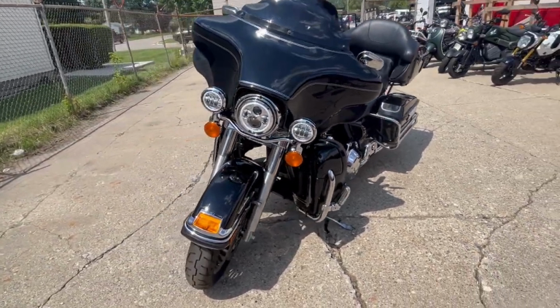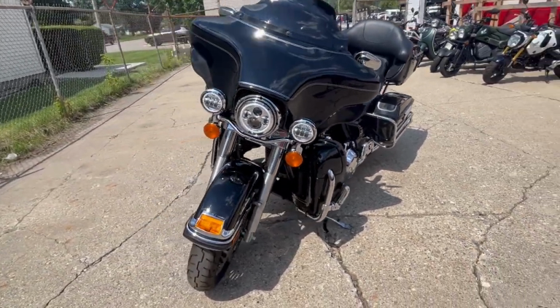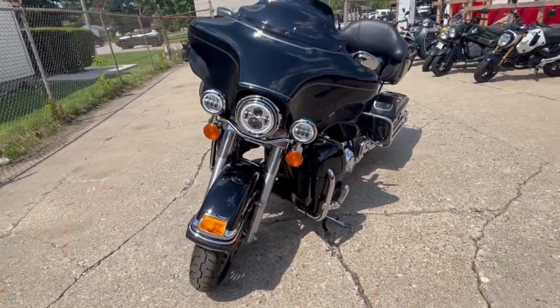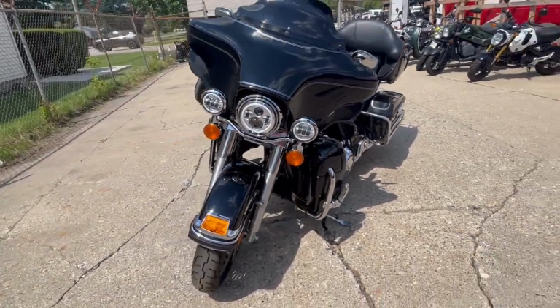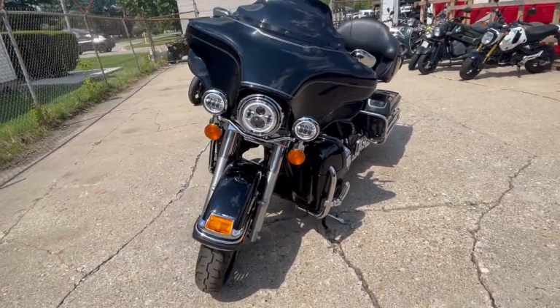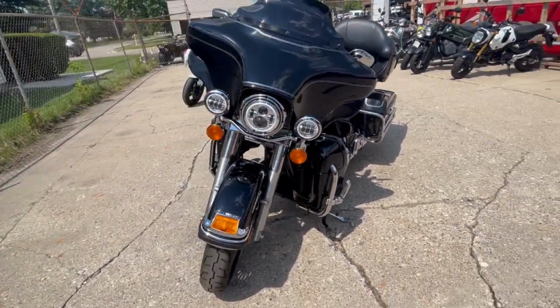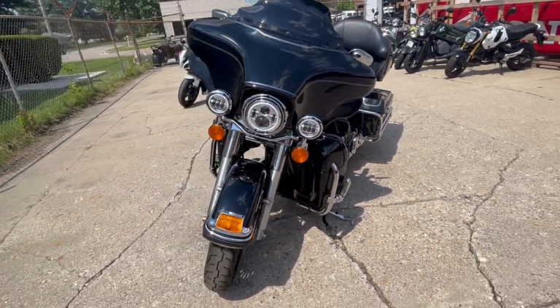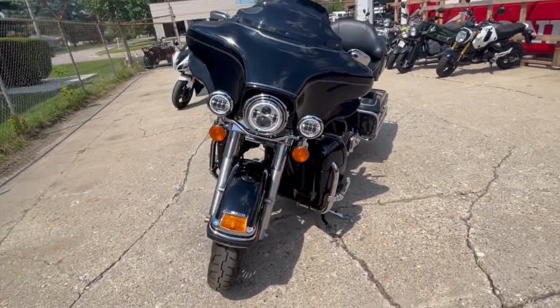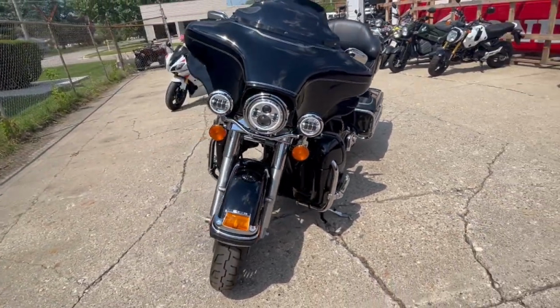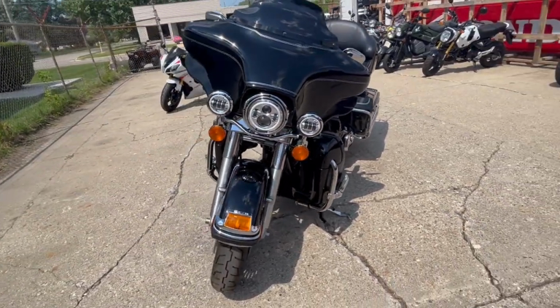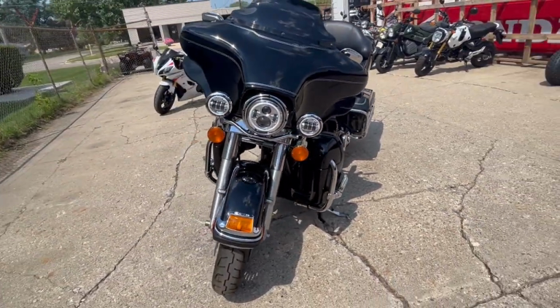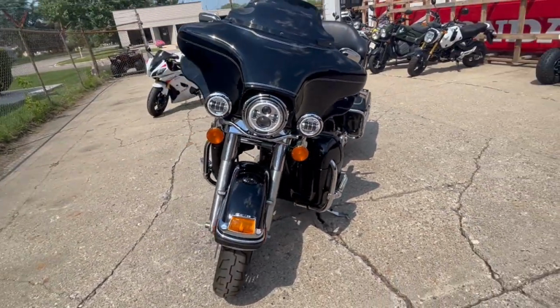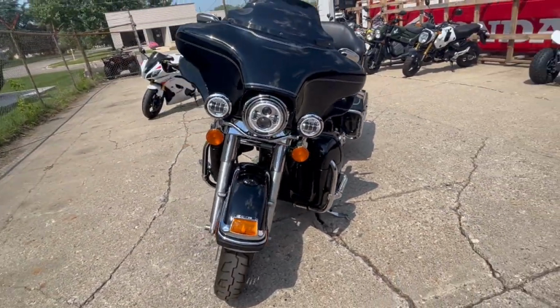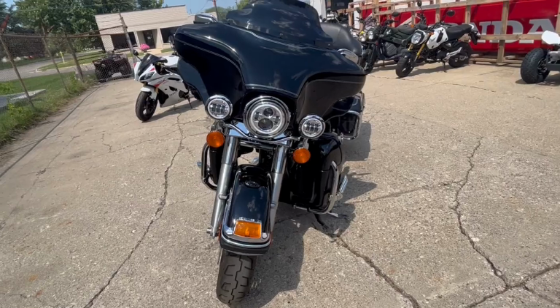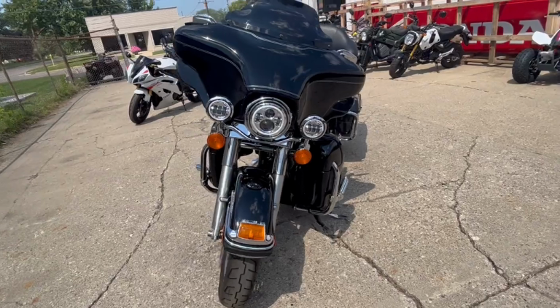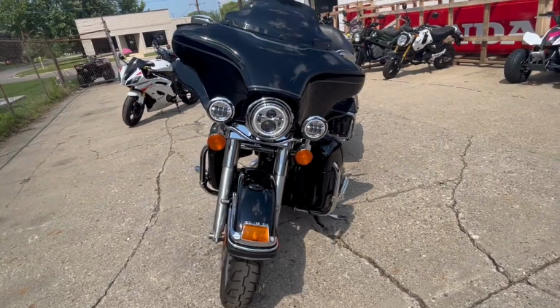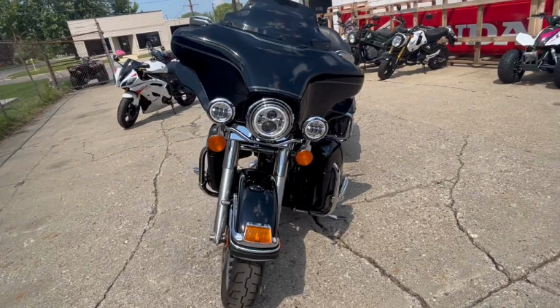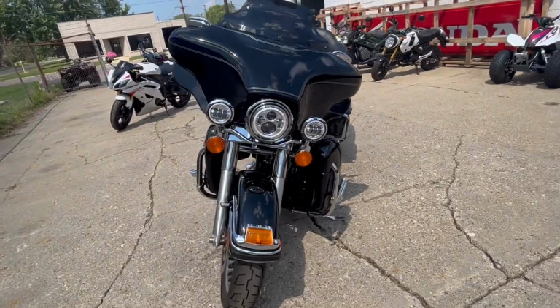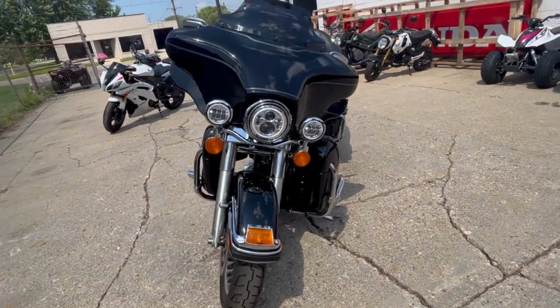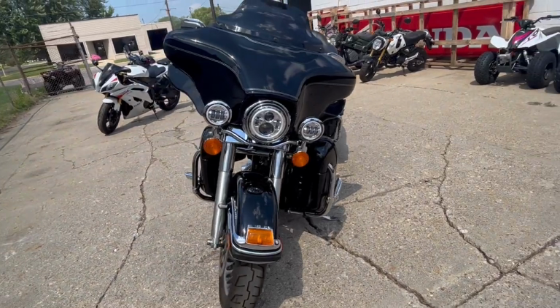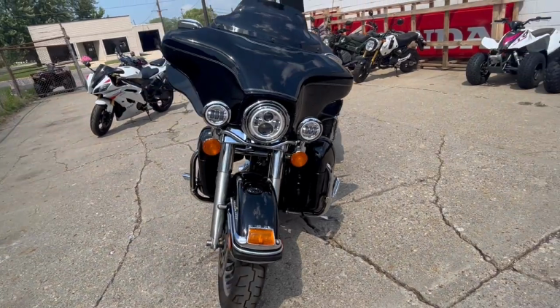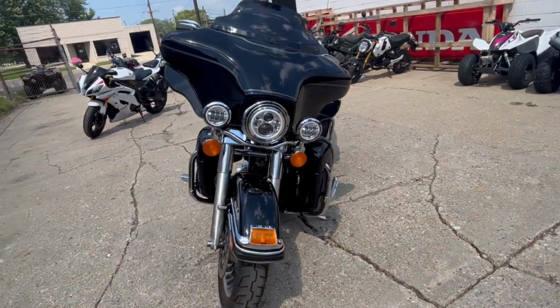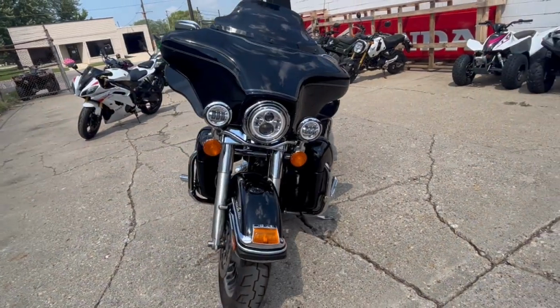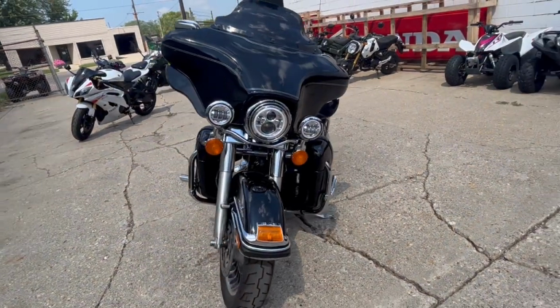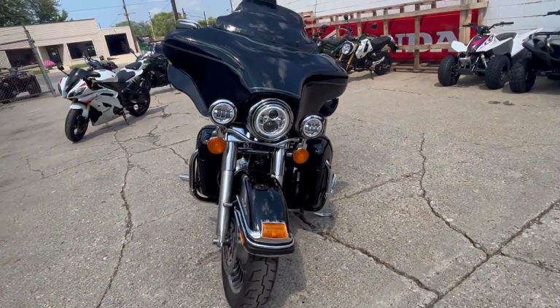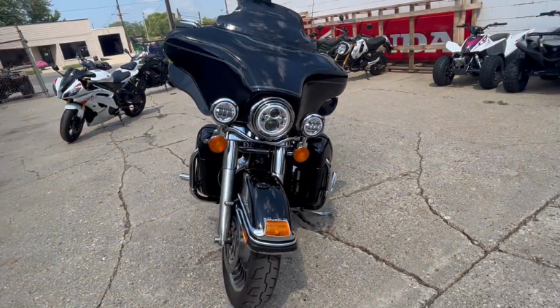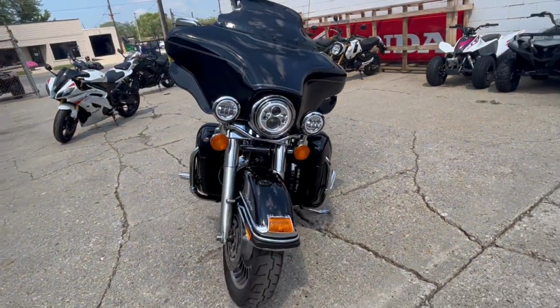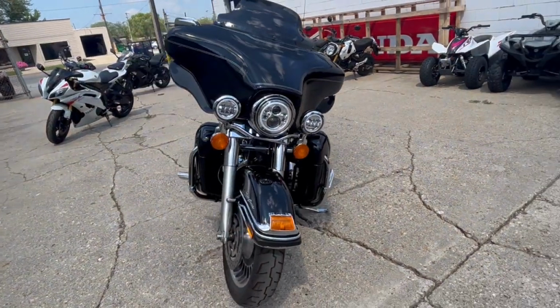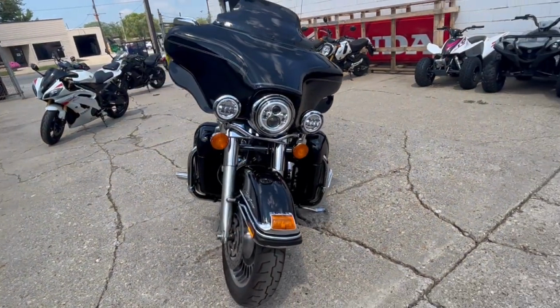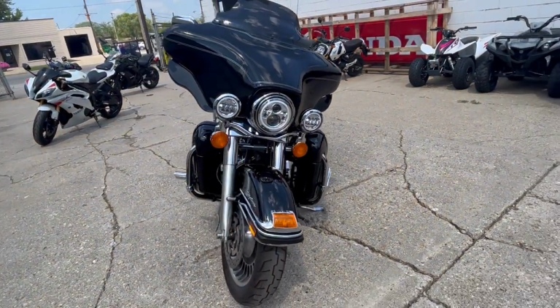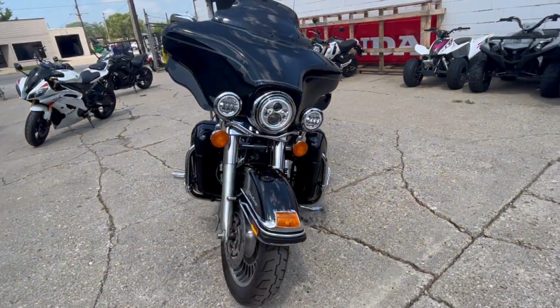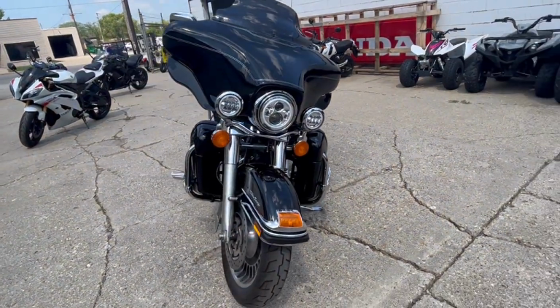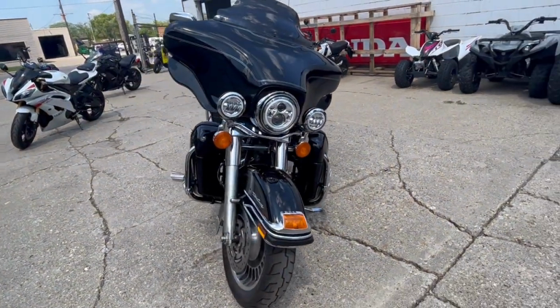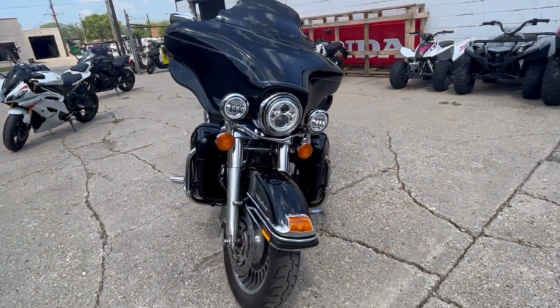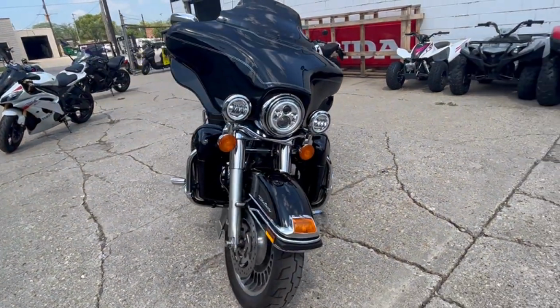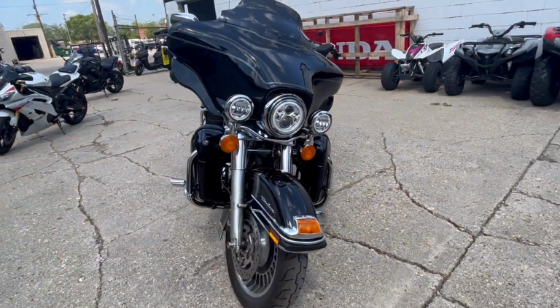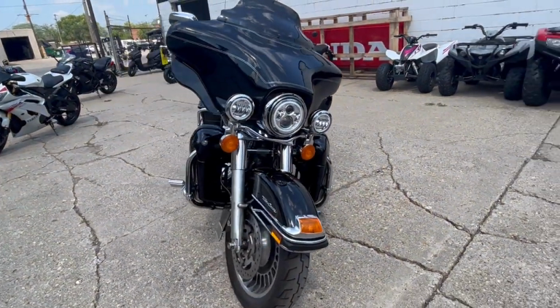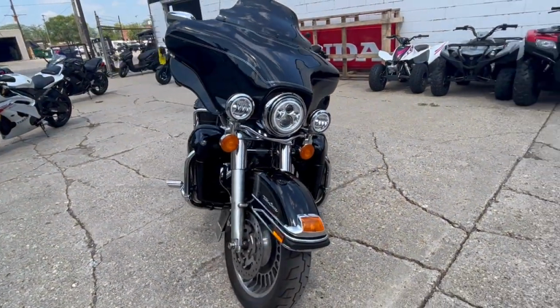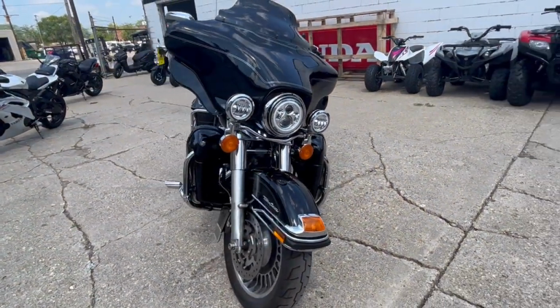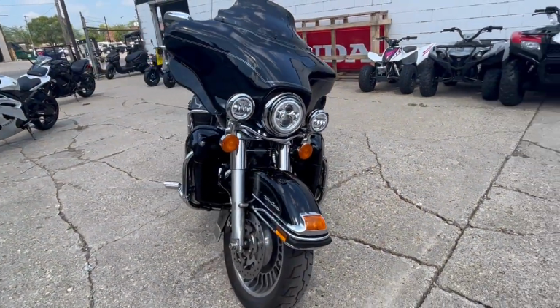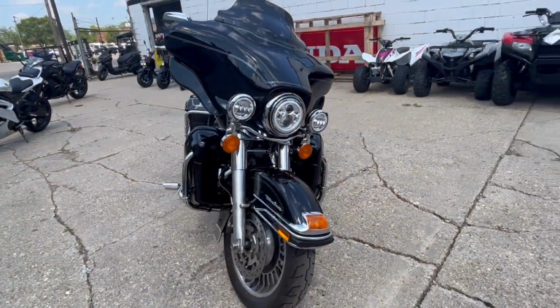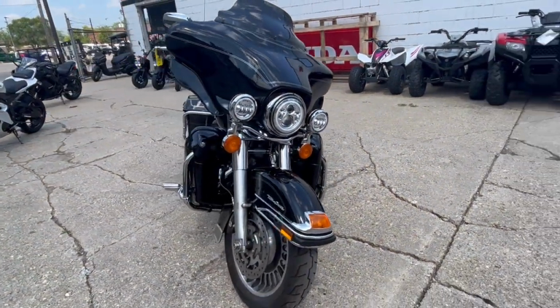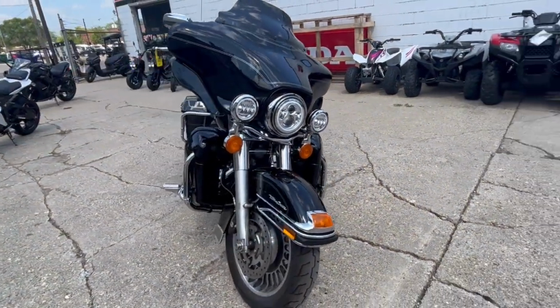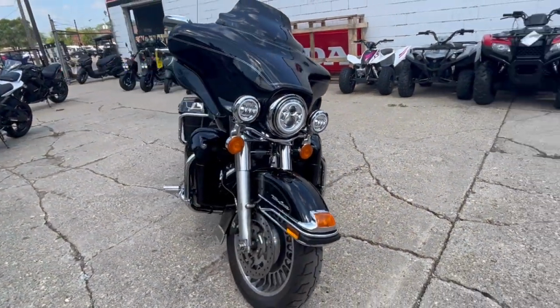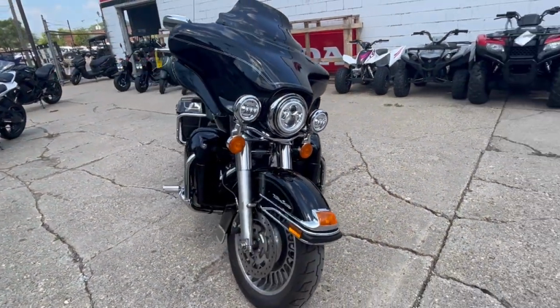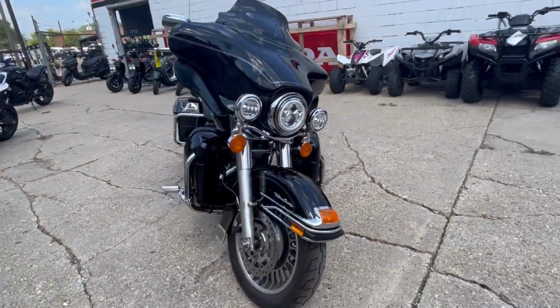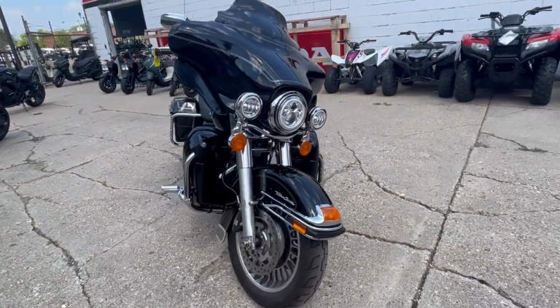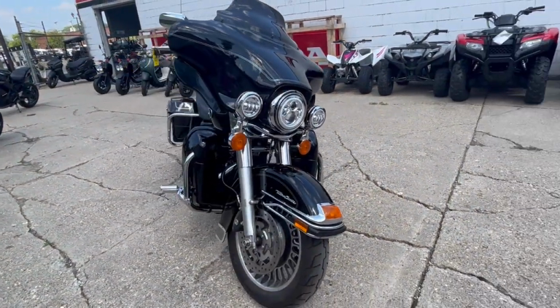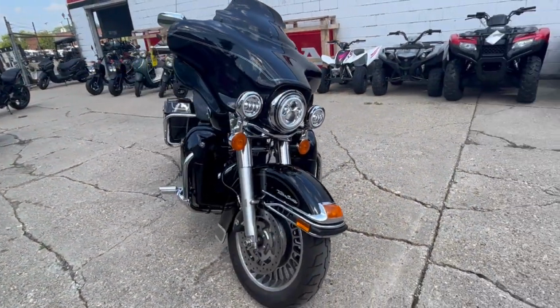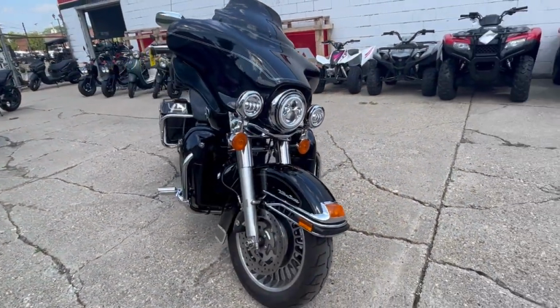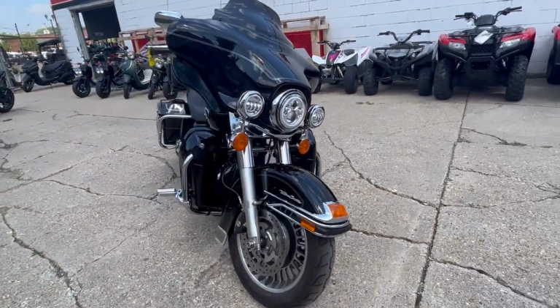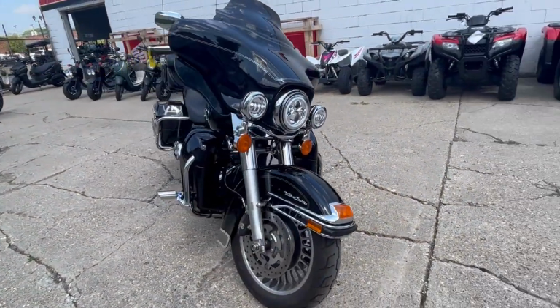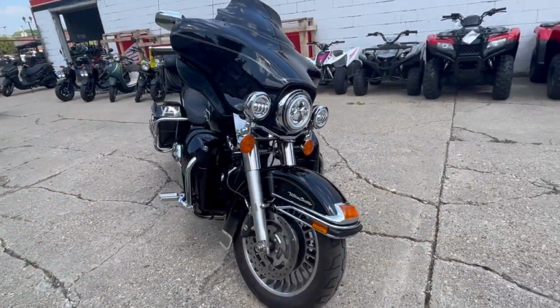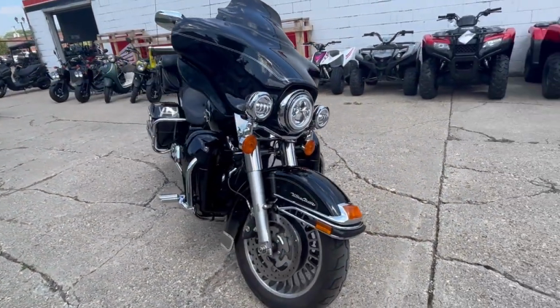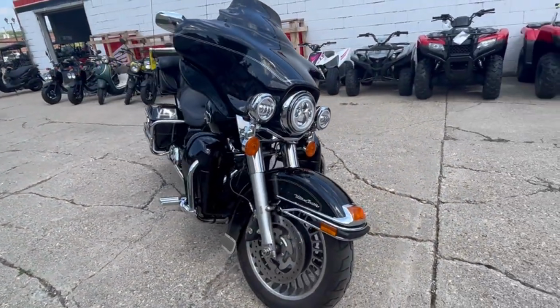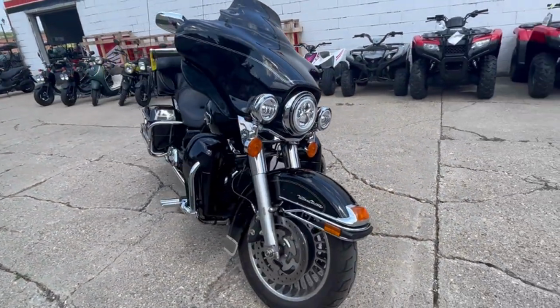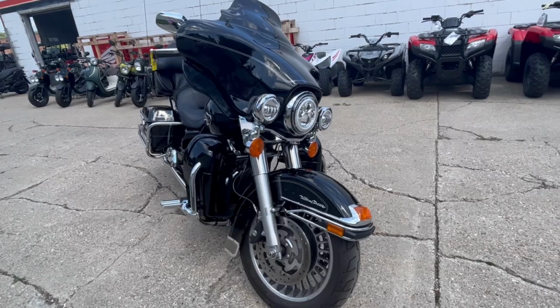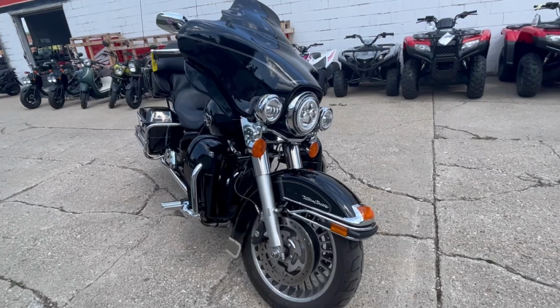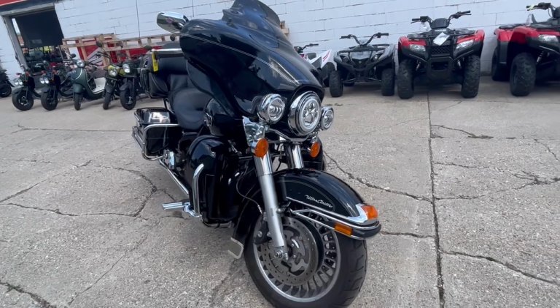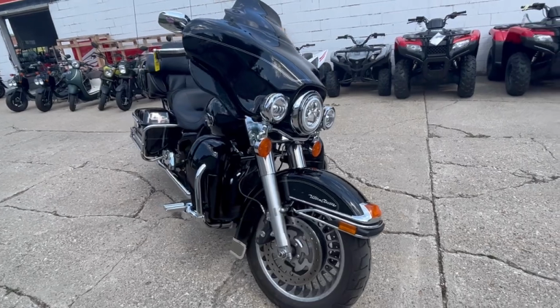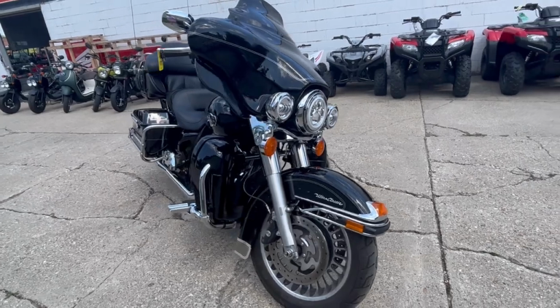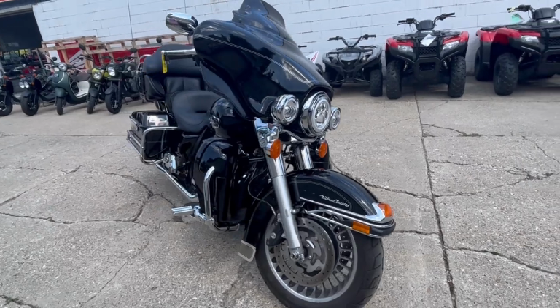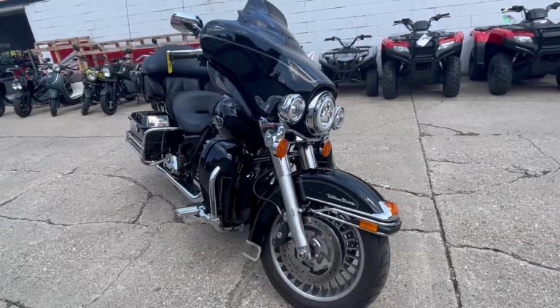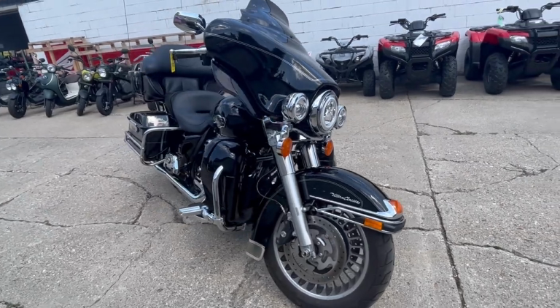Buy with confidence here at ApprovalPowerSports.com. Give us a call at 810-648-9500.